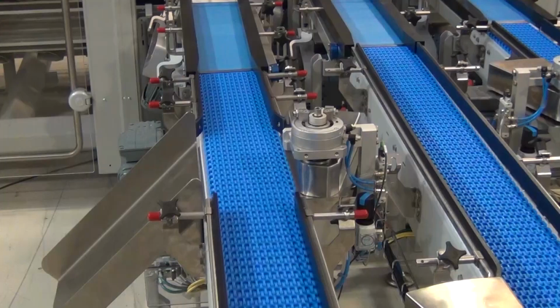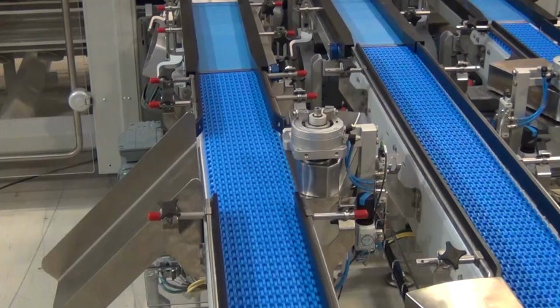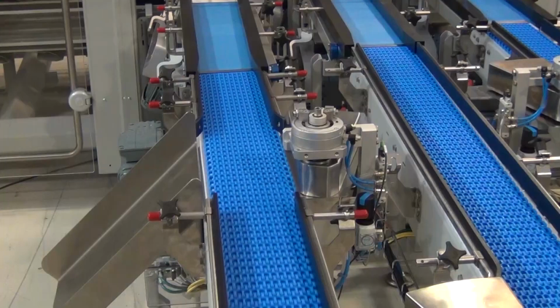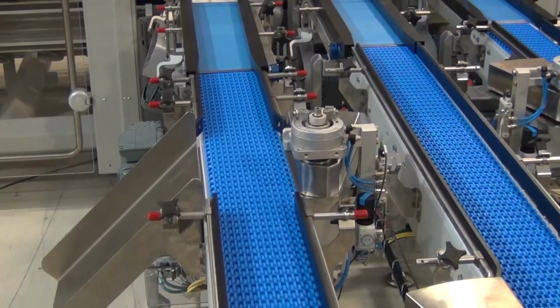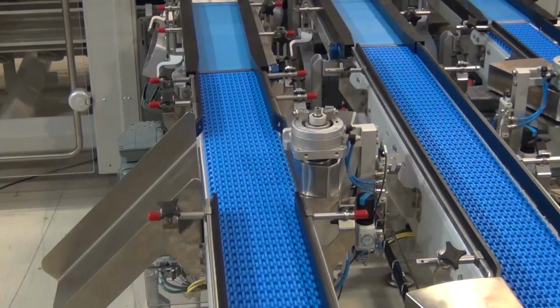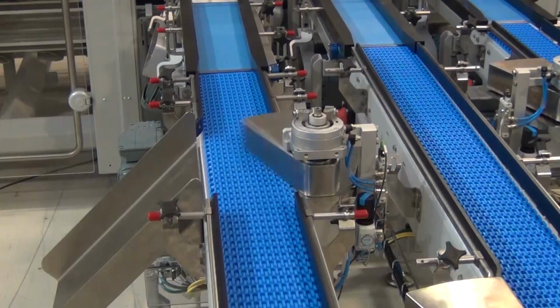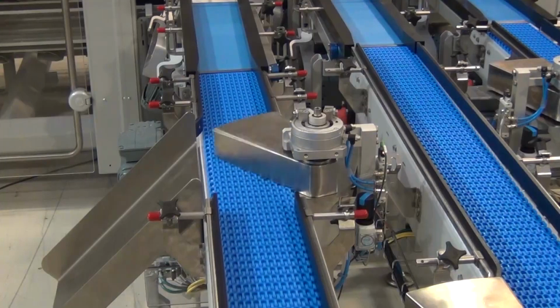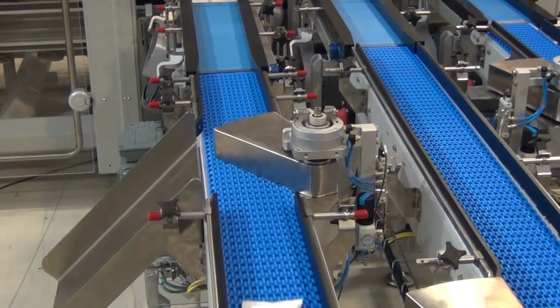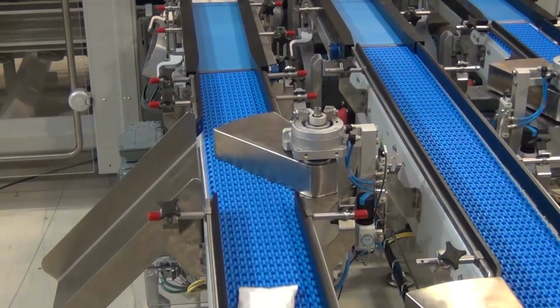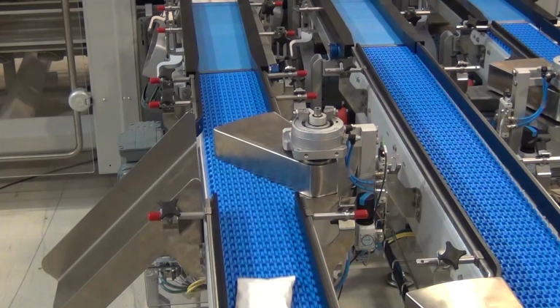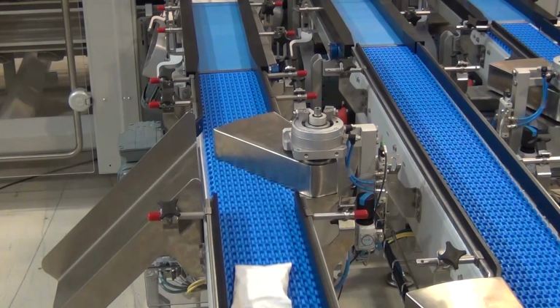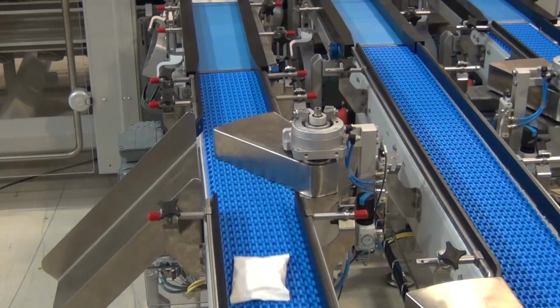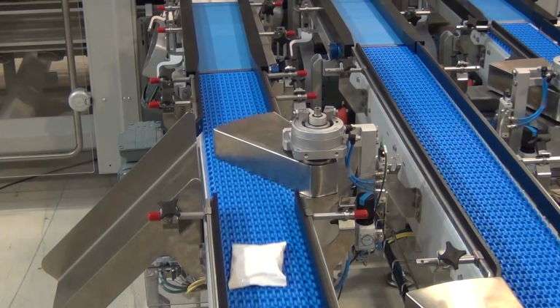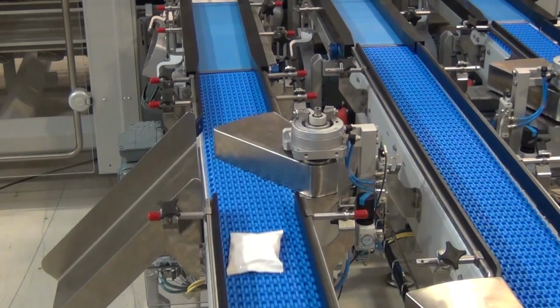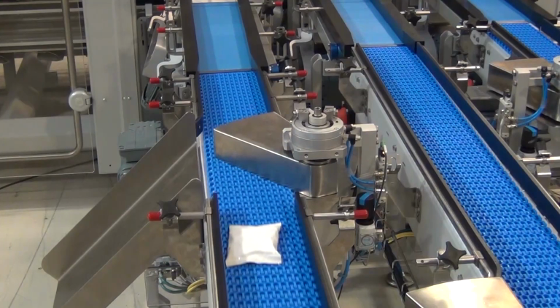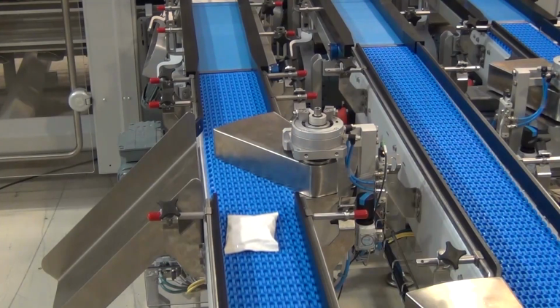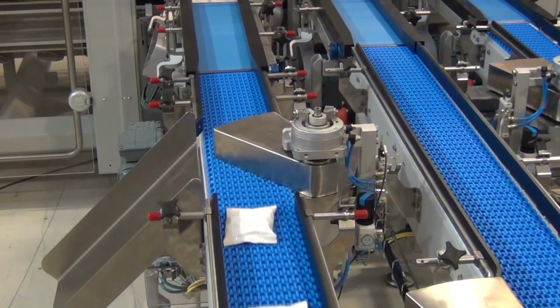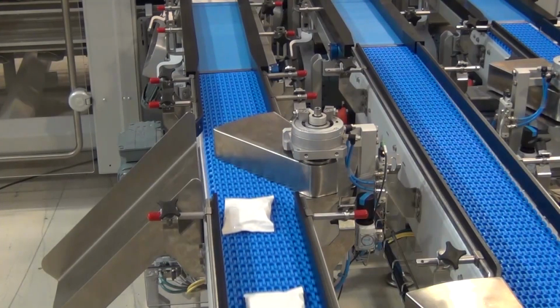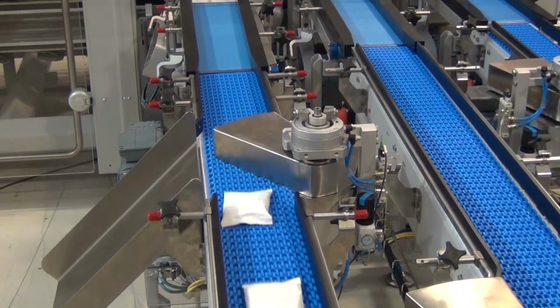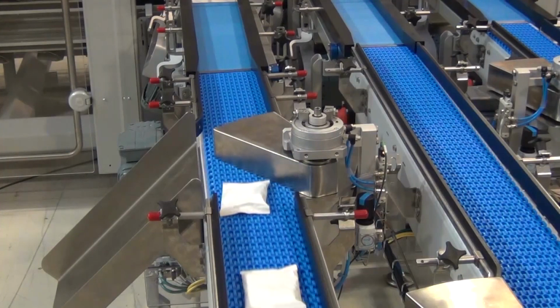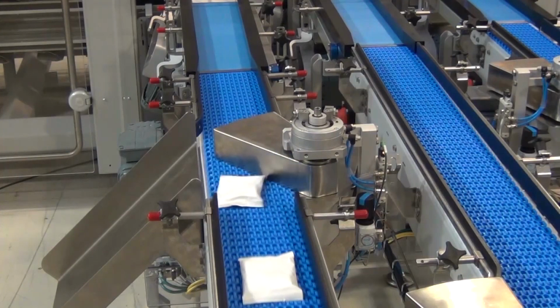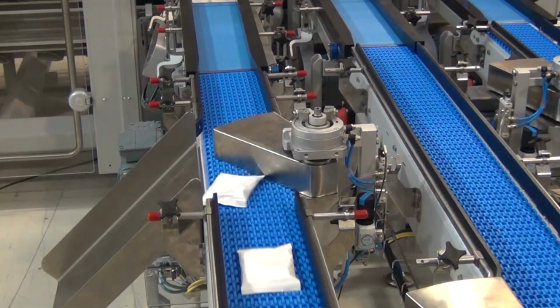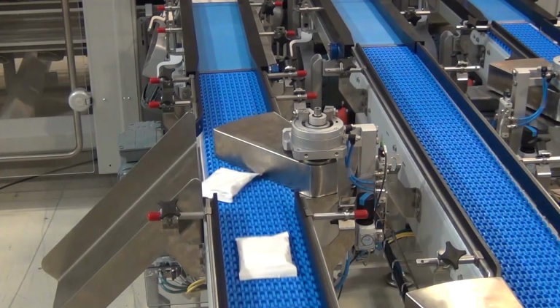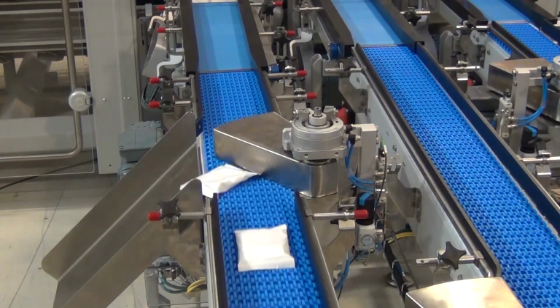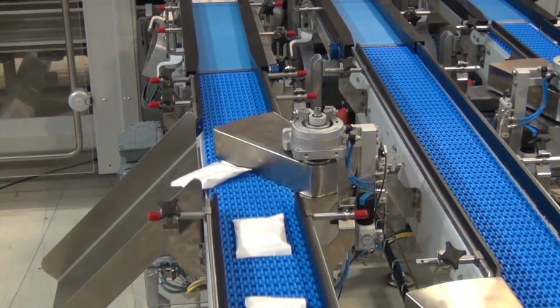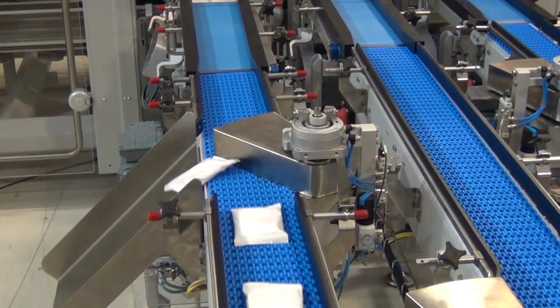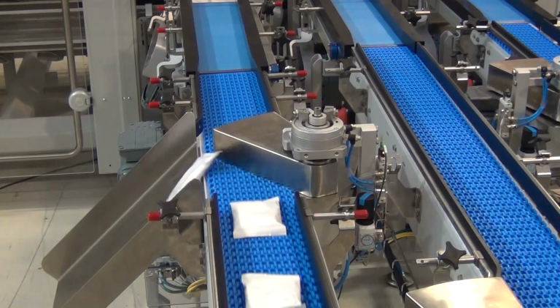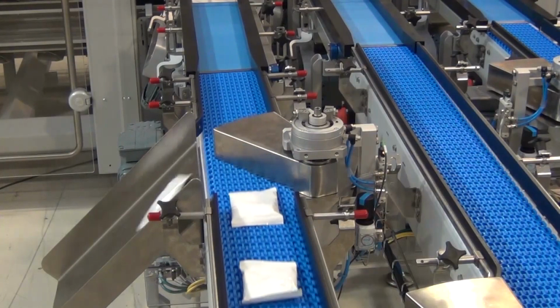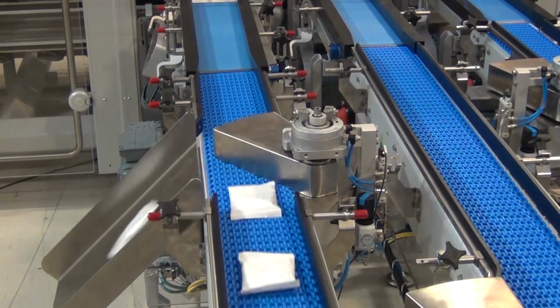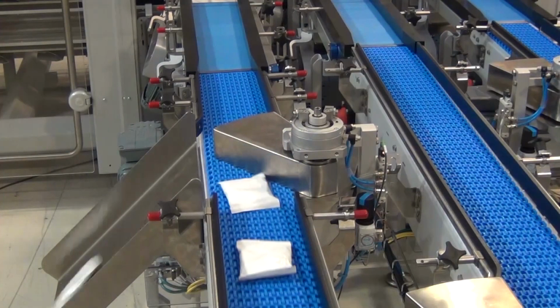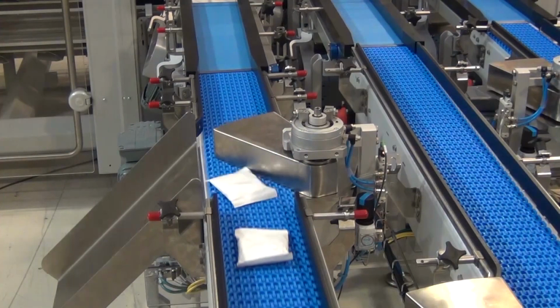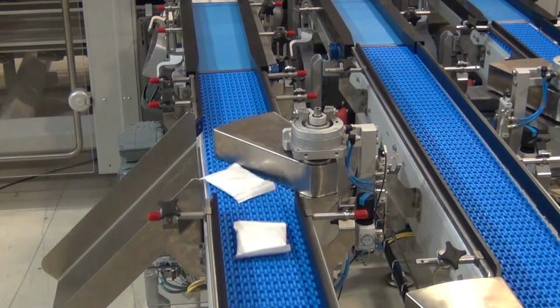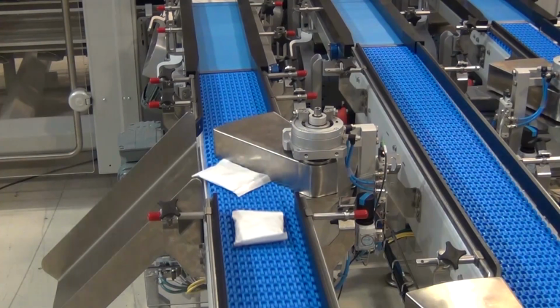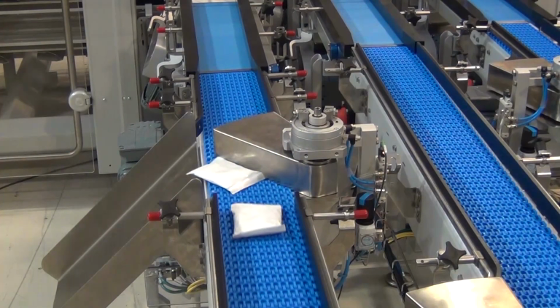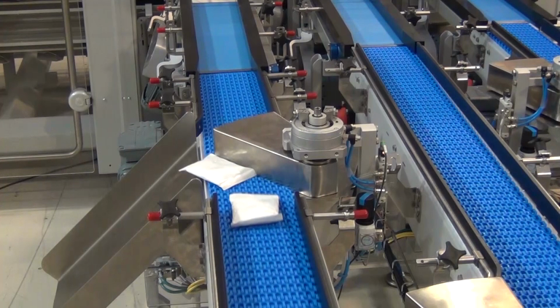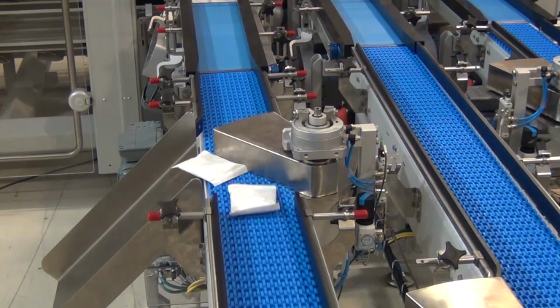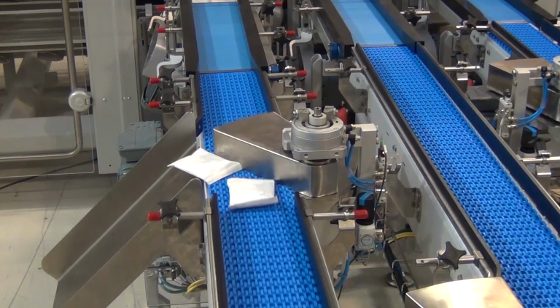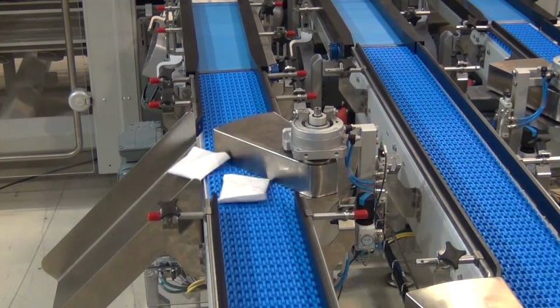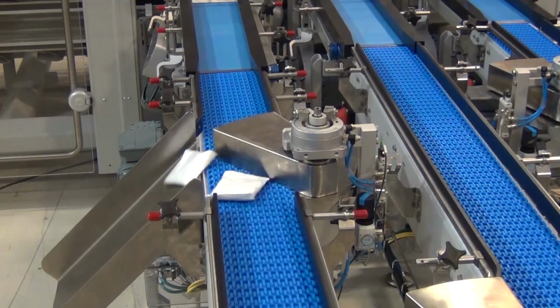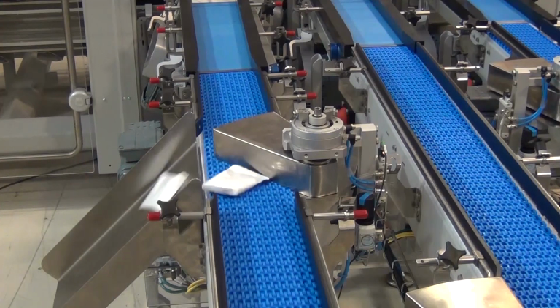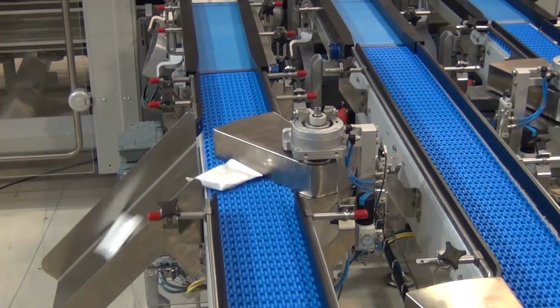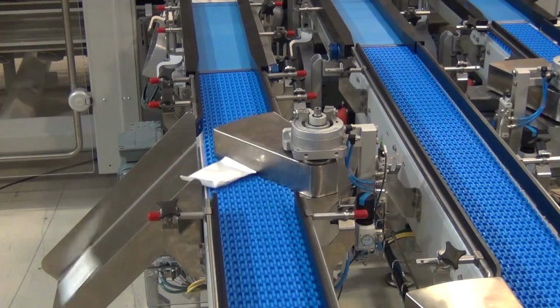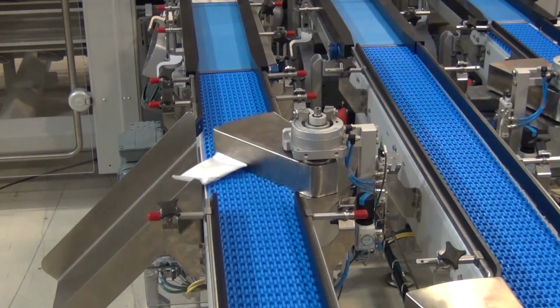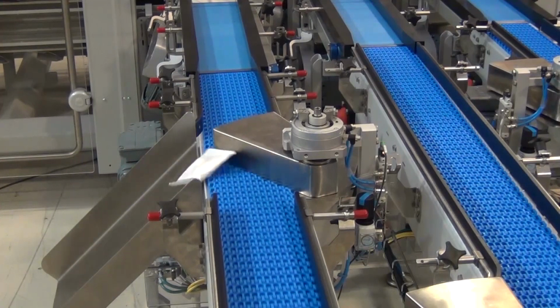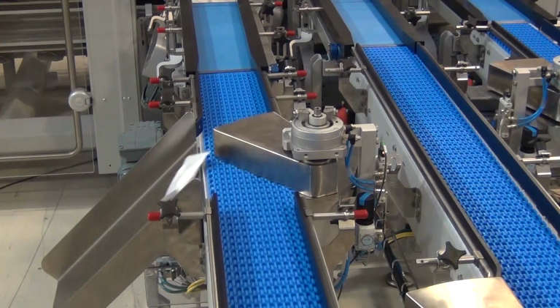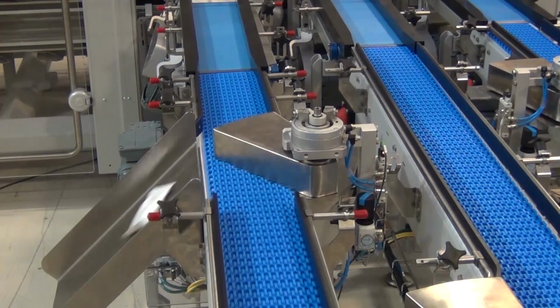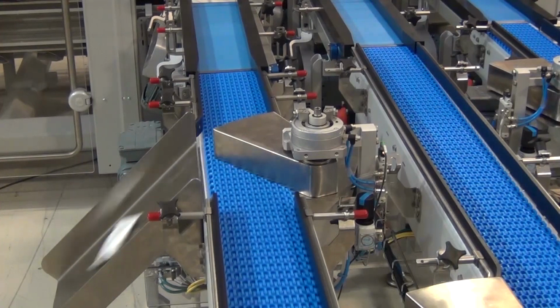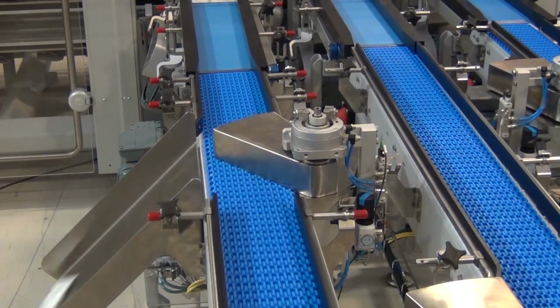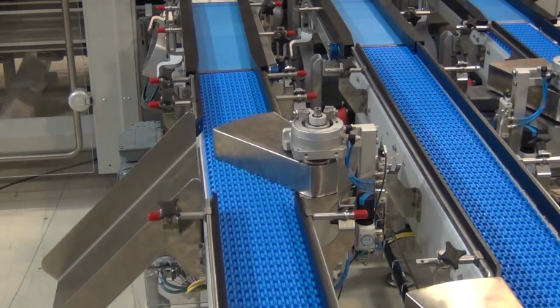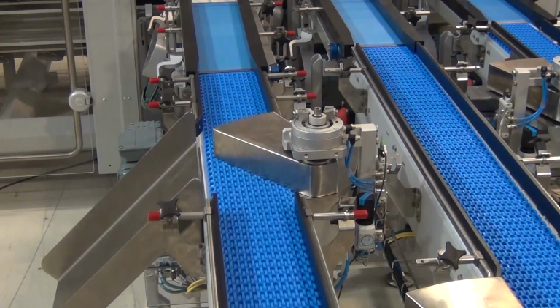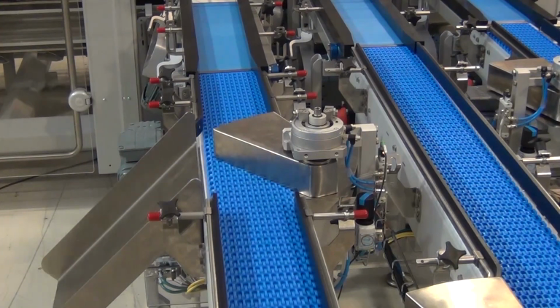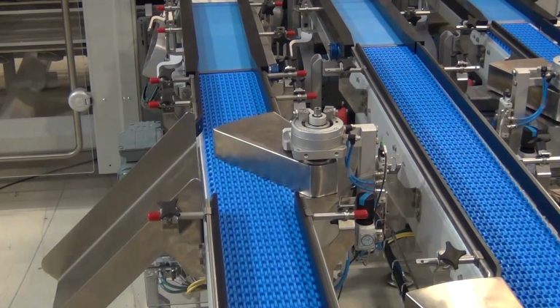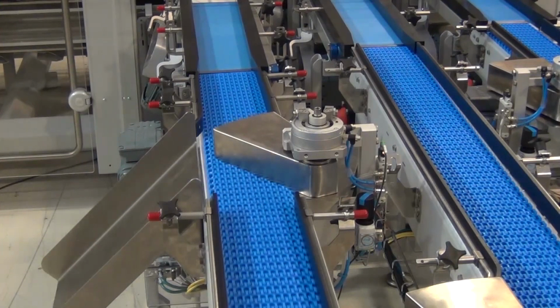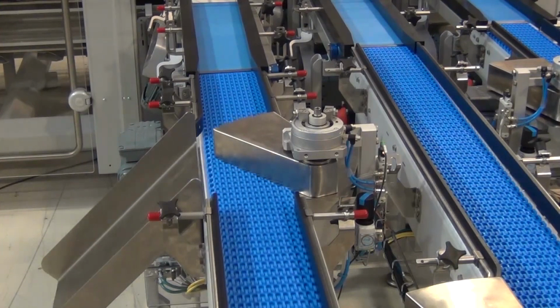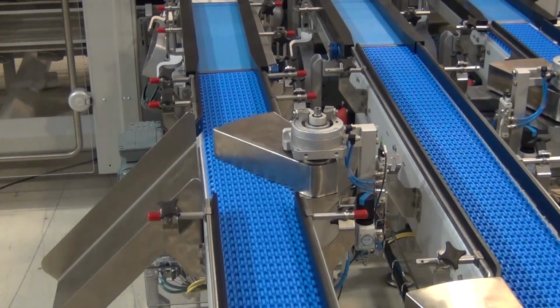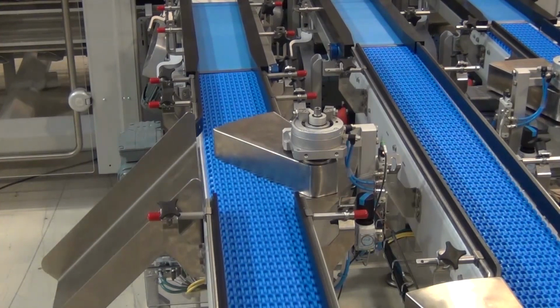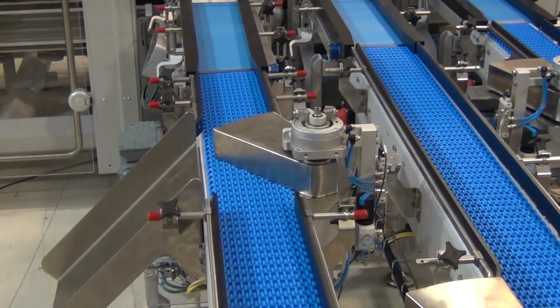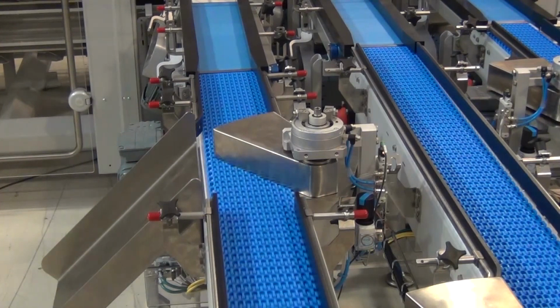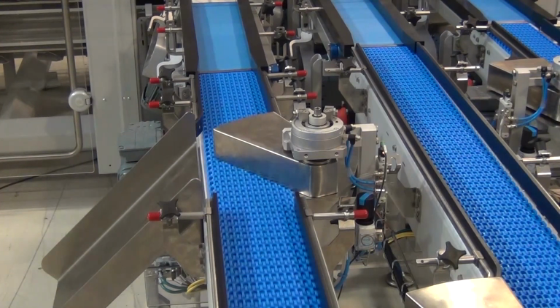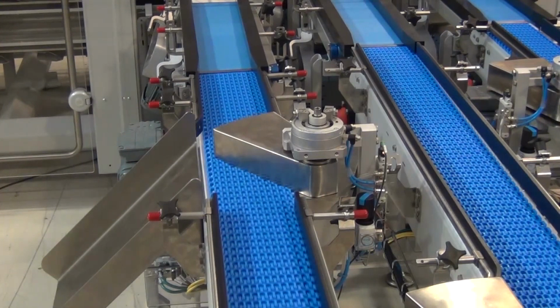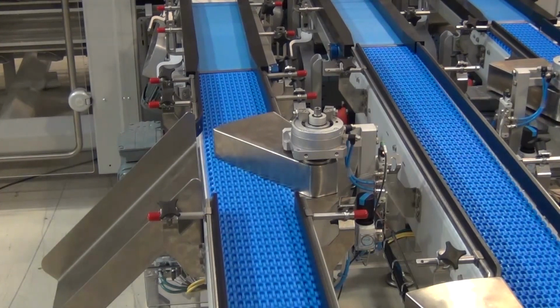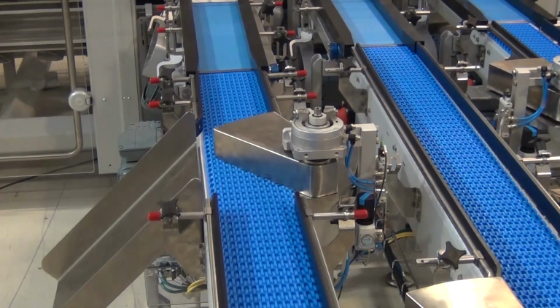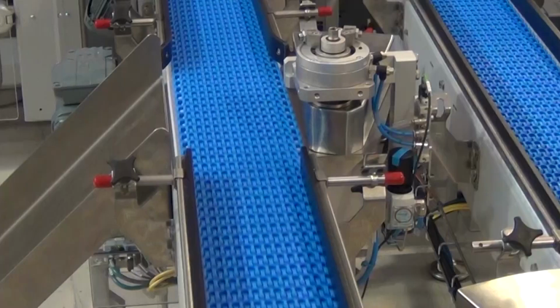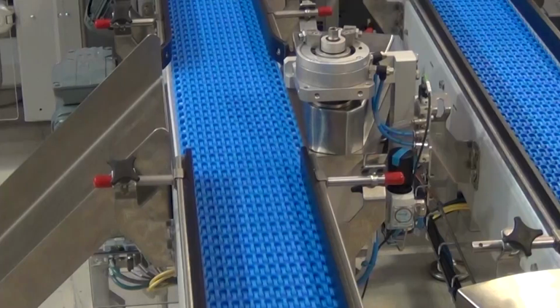Bags are conveyed on three in-feed conveyors, each equipped with a deviation module to reject bags that are too close.